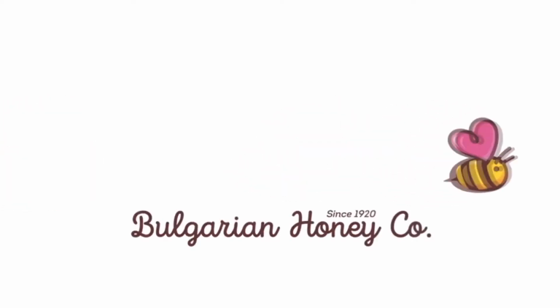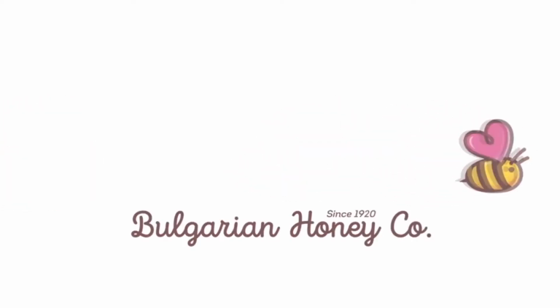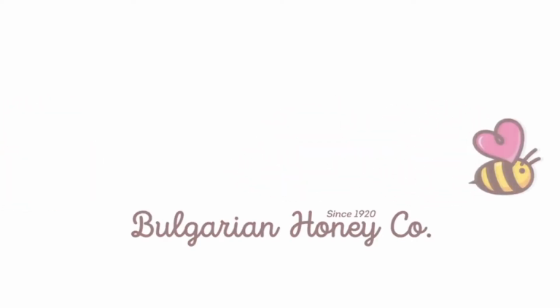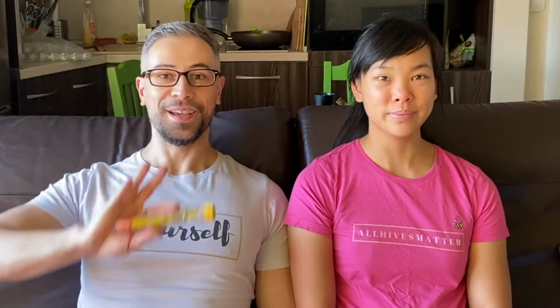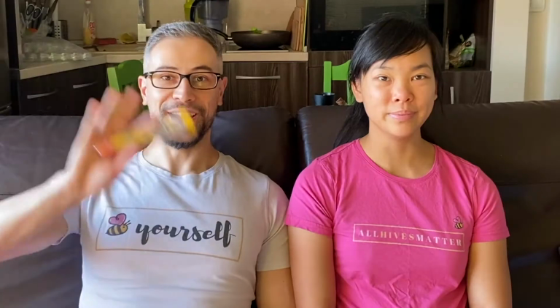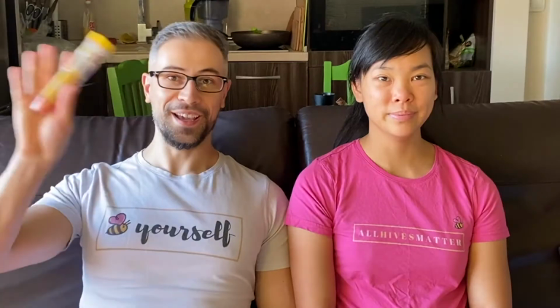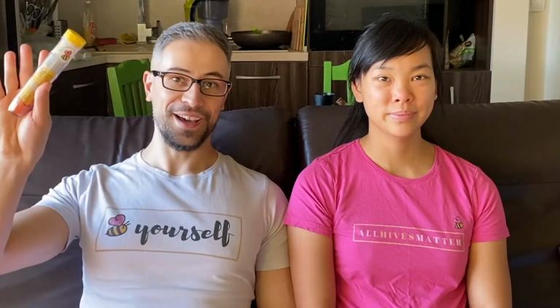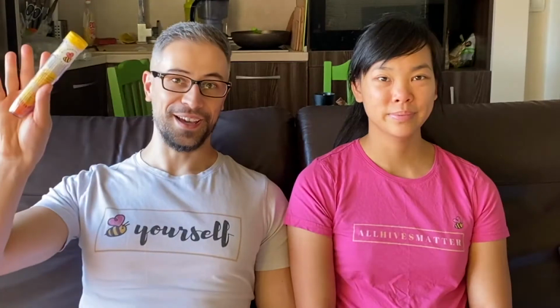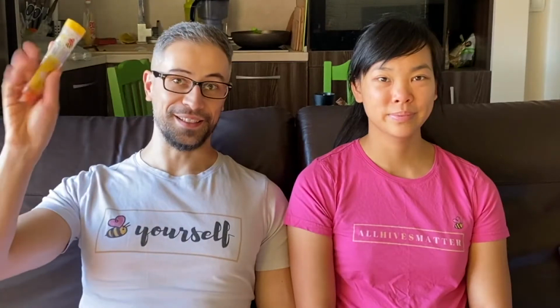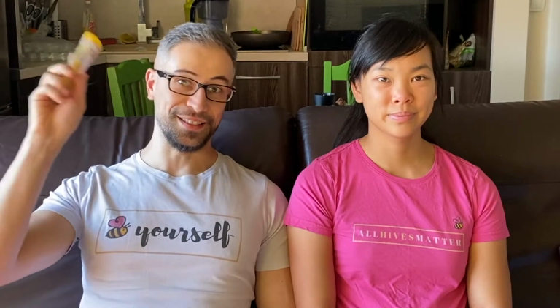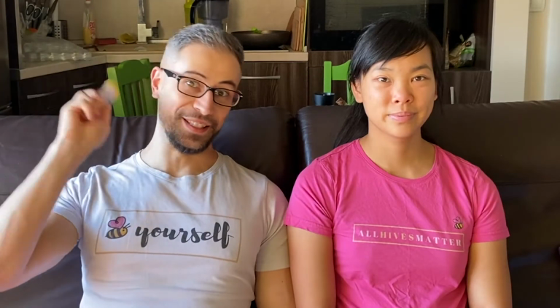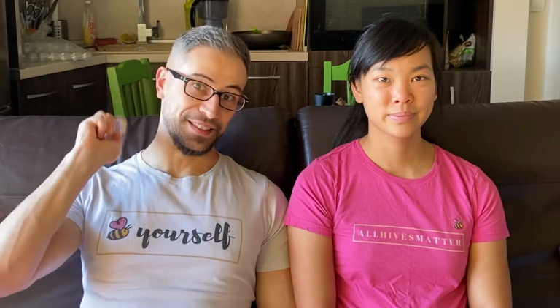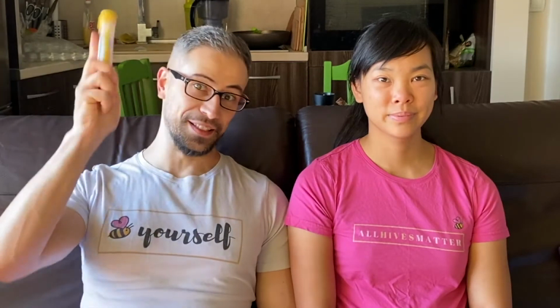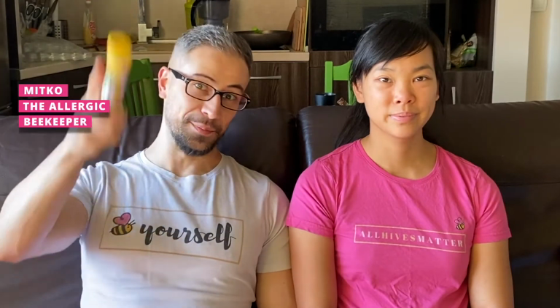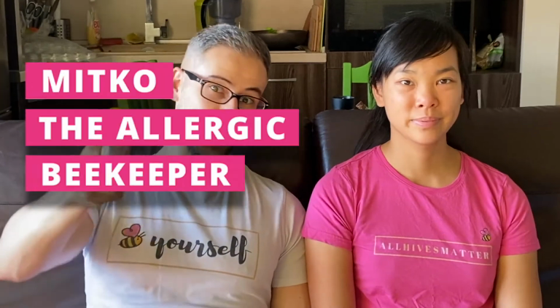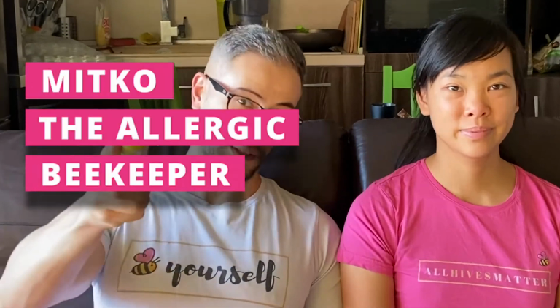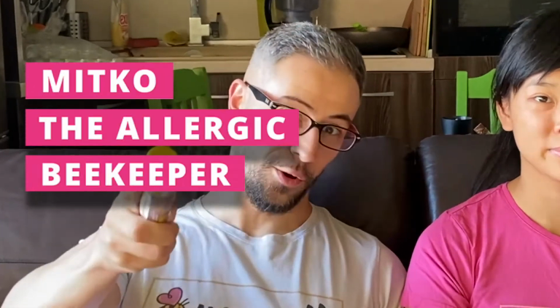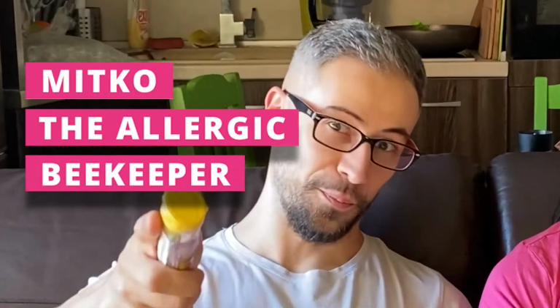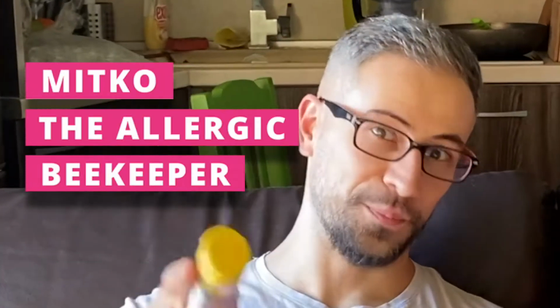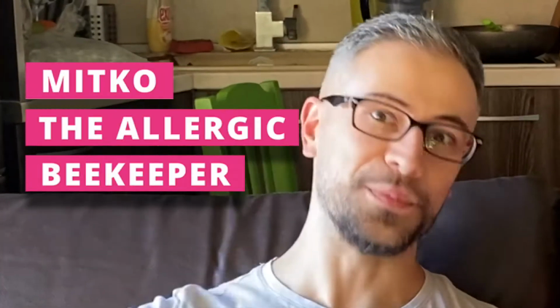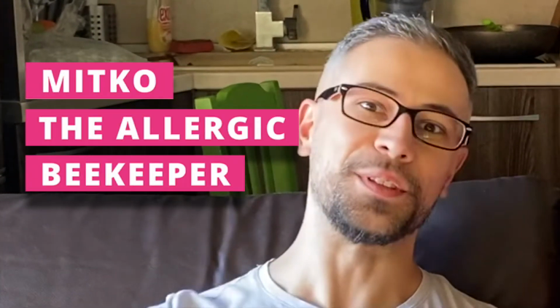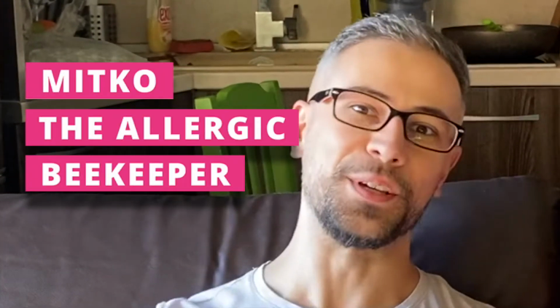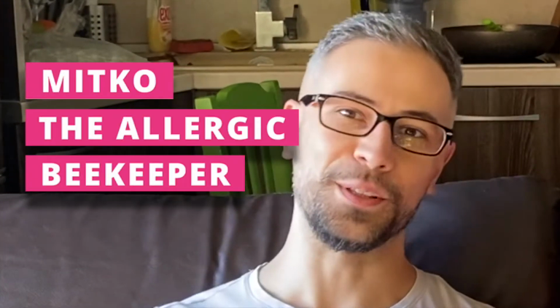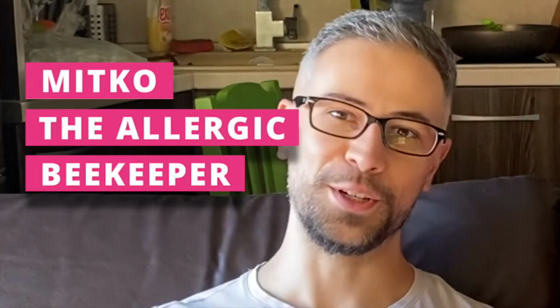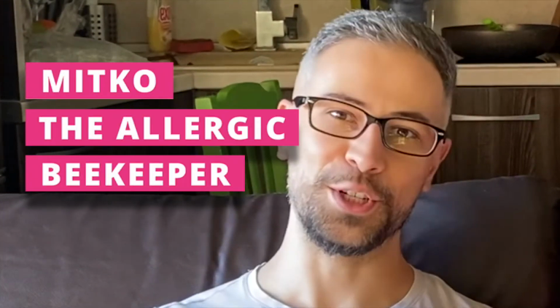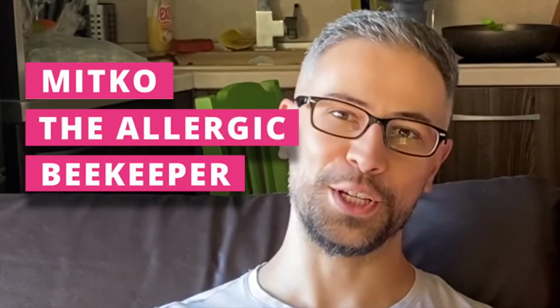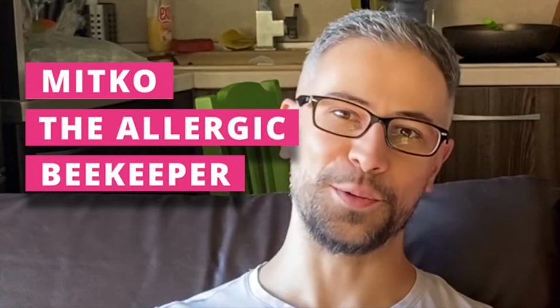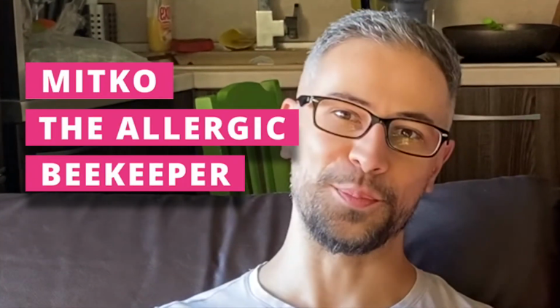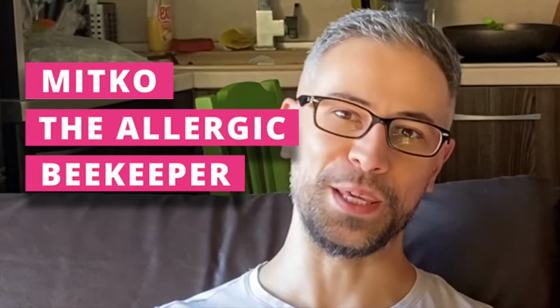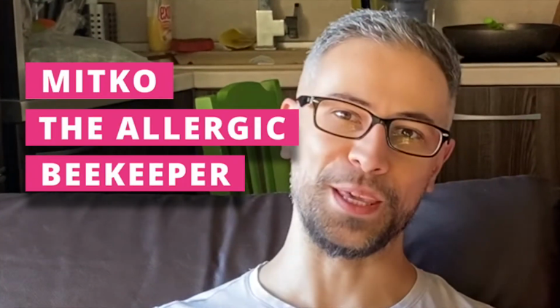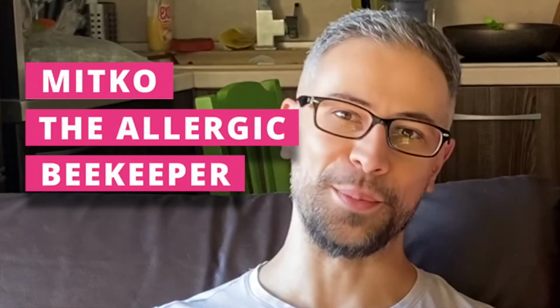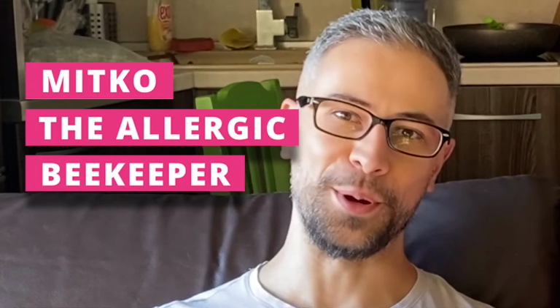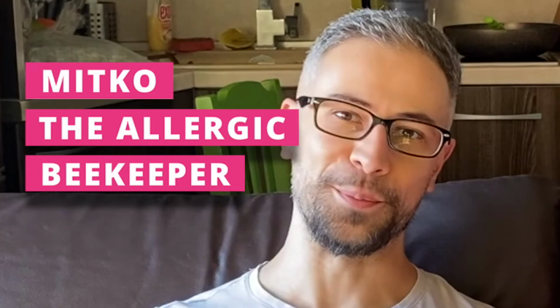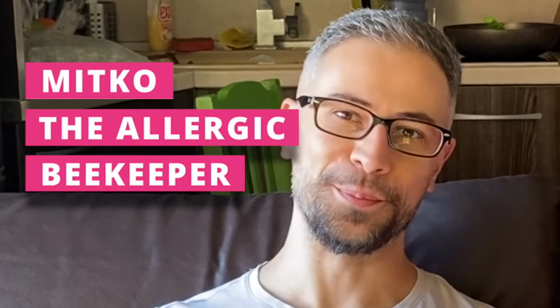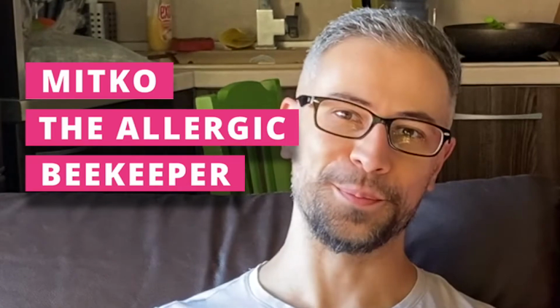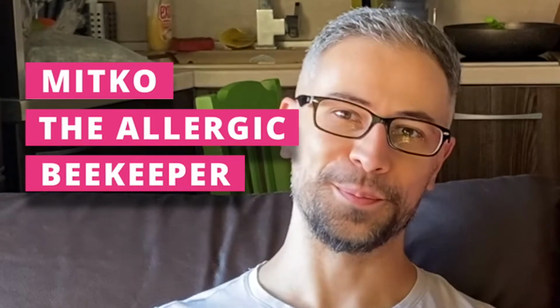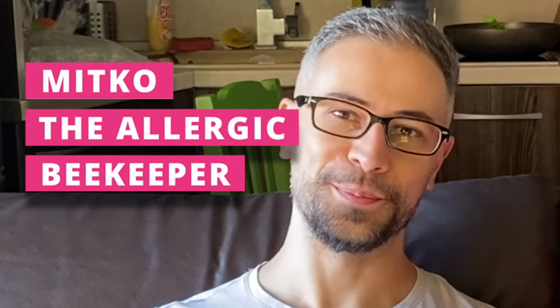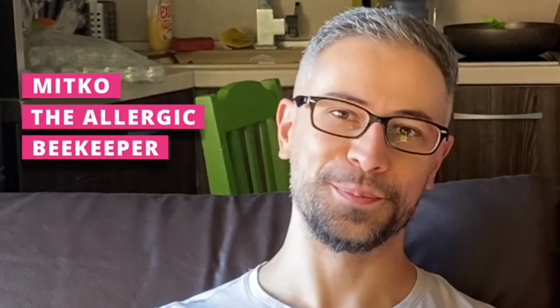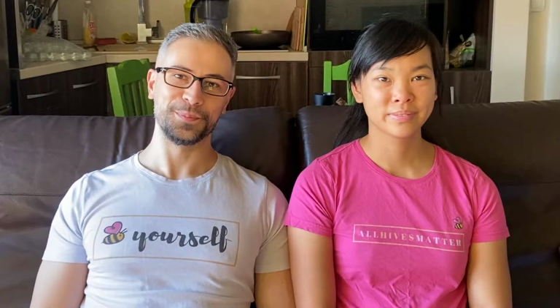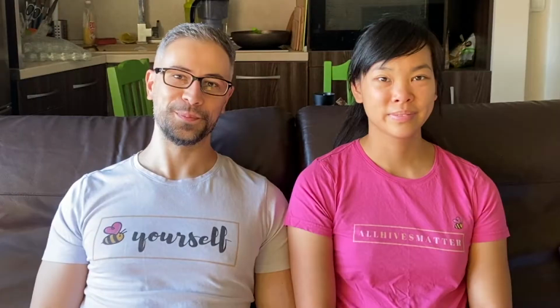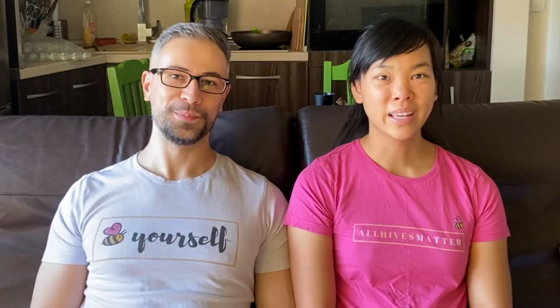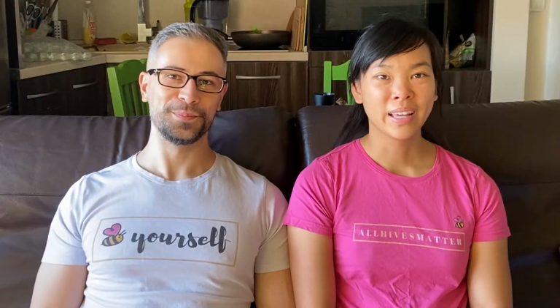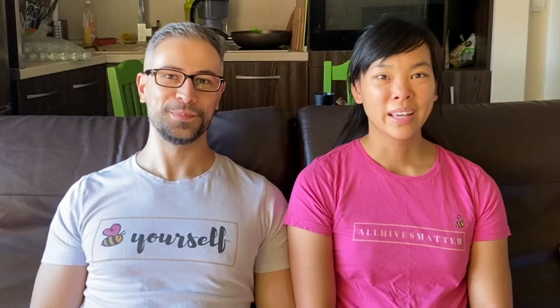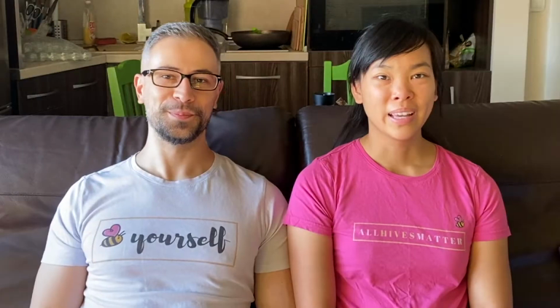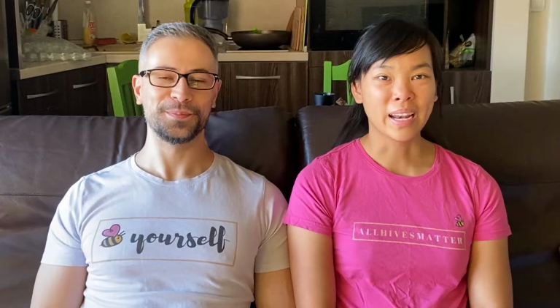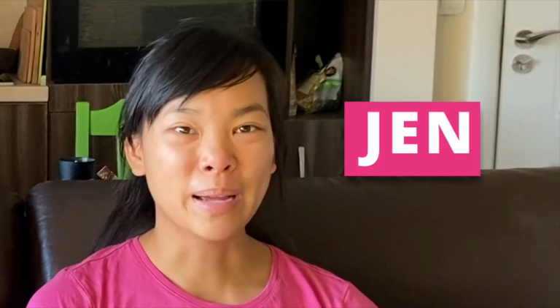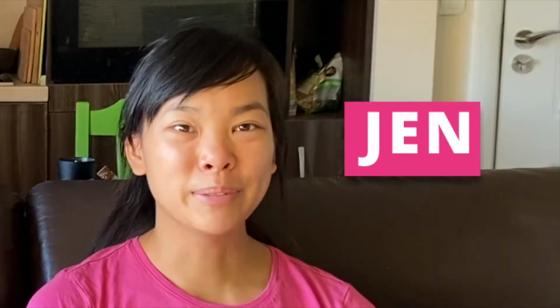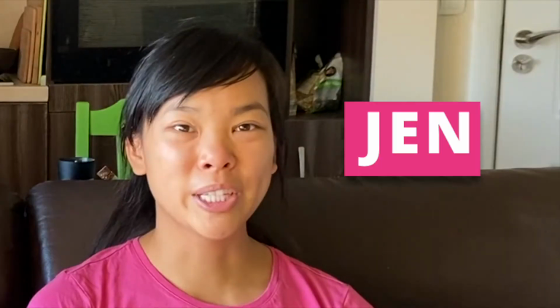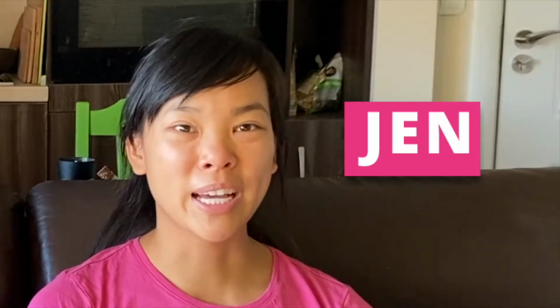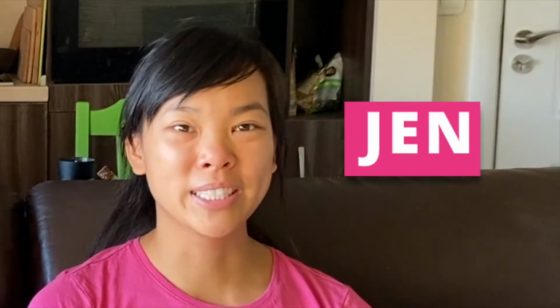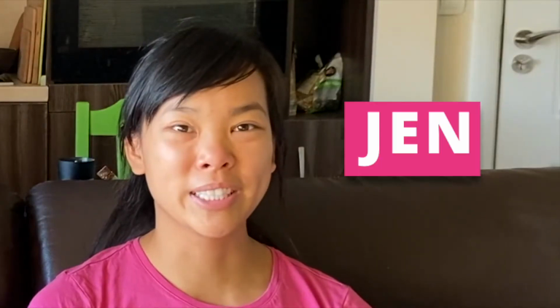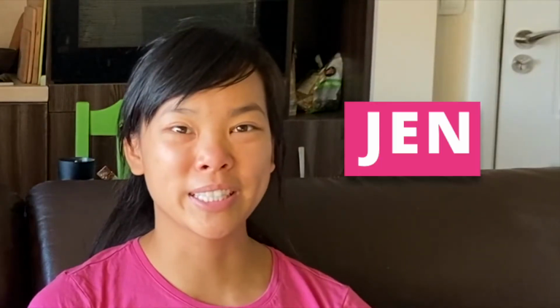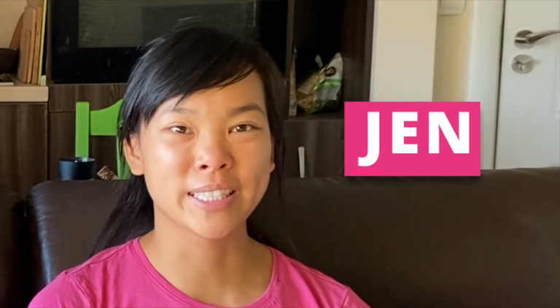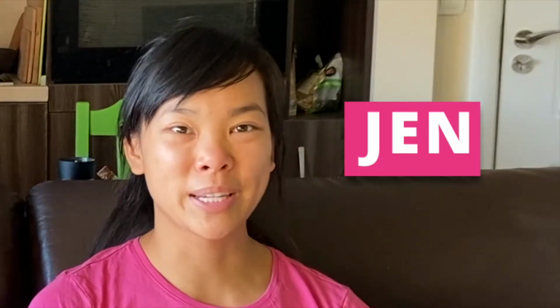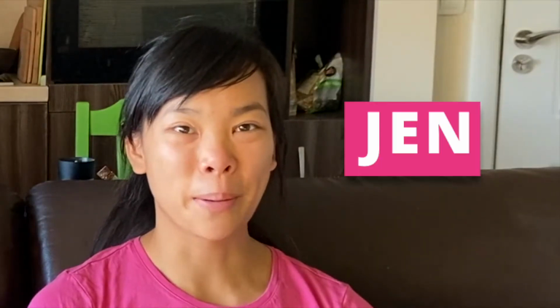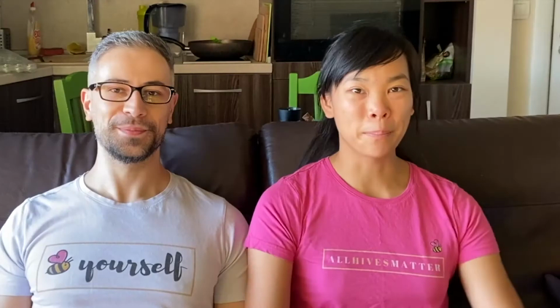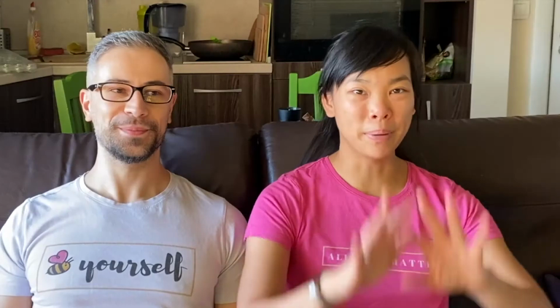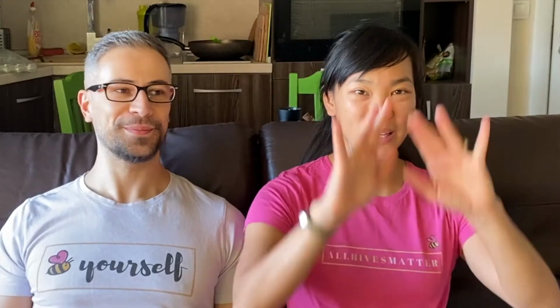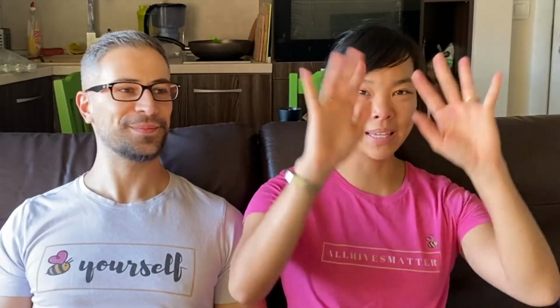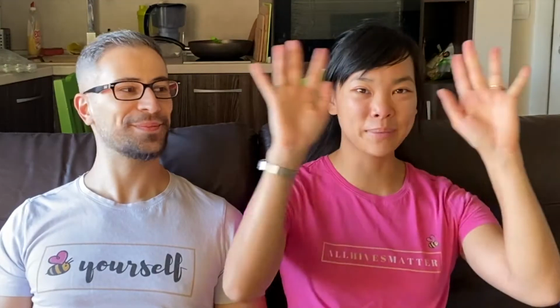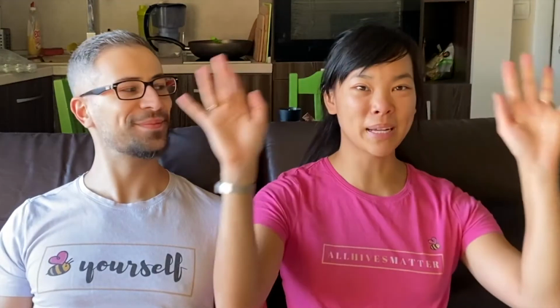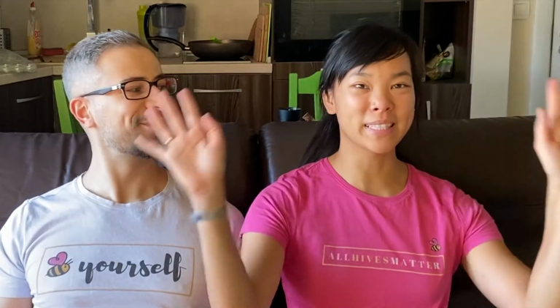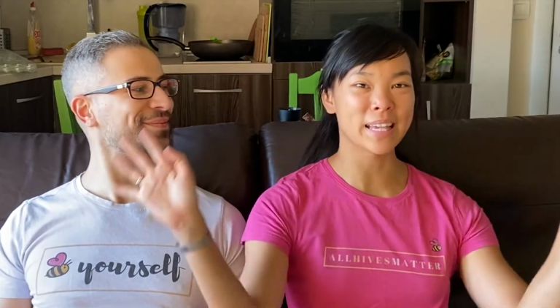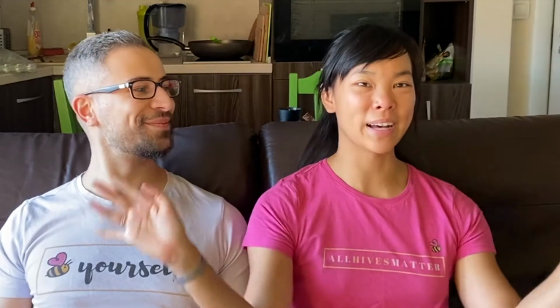Hey guys, this is Mitko, the allergic beekeeper. And I'm Jen, just being myself.